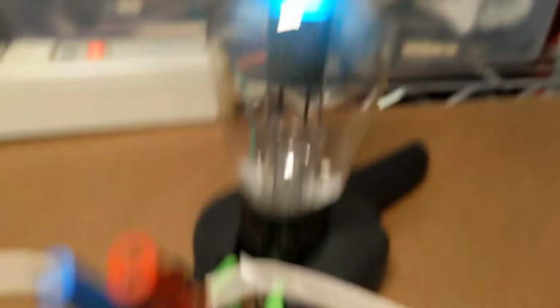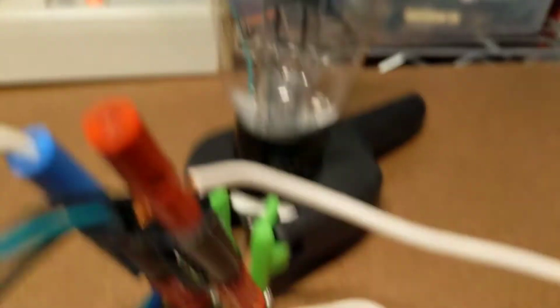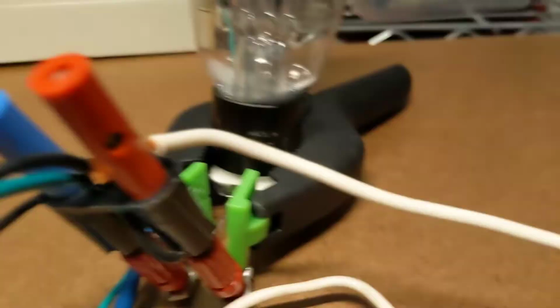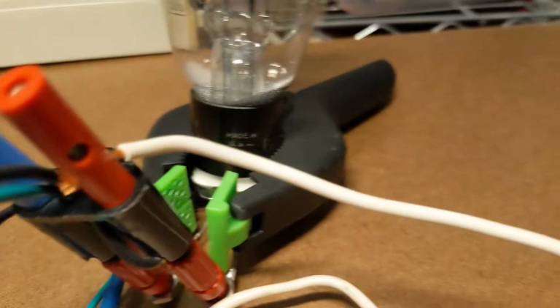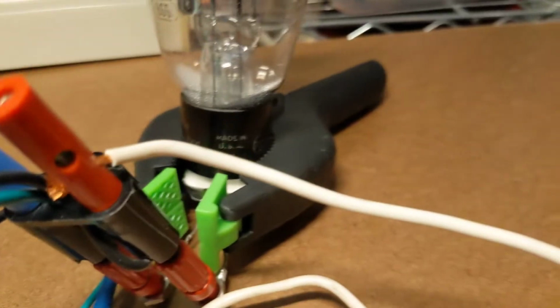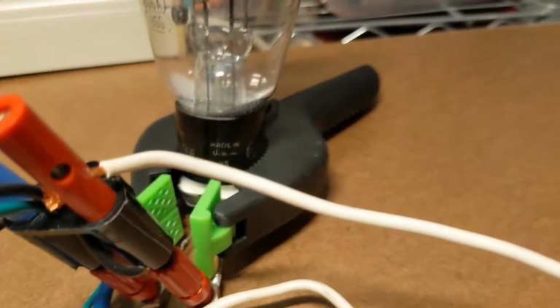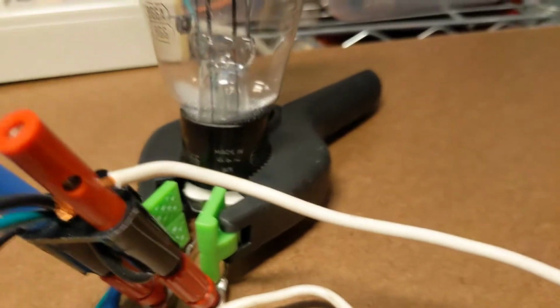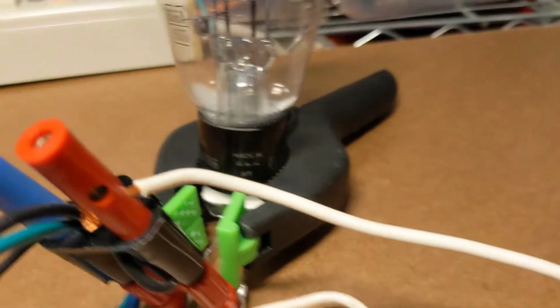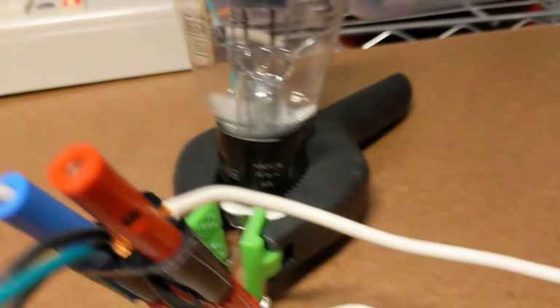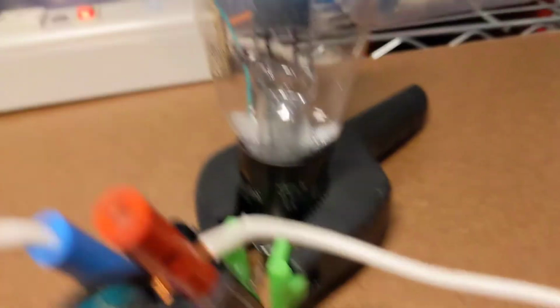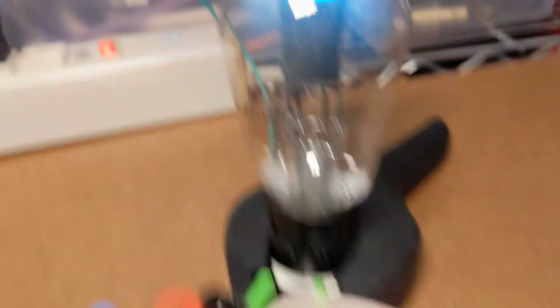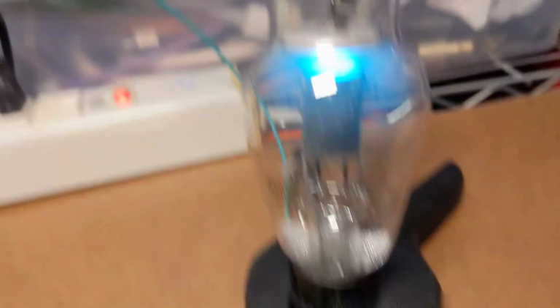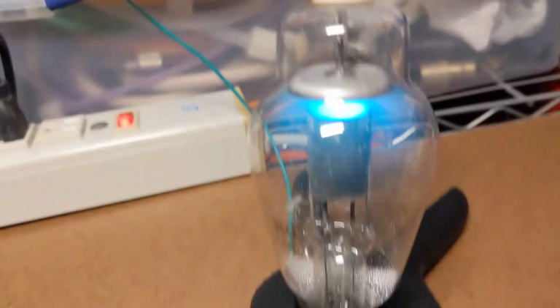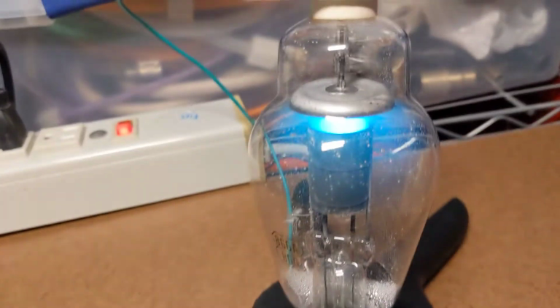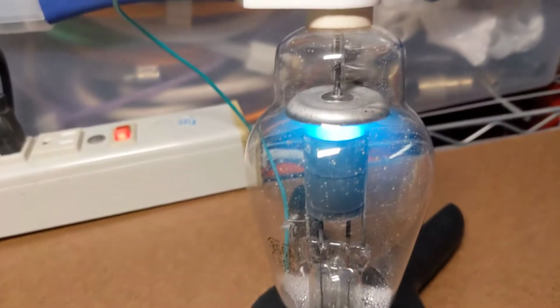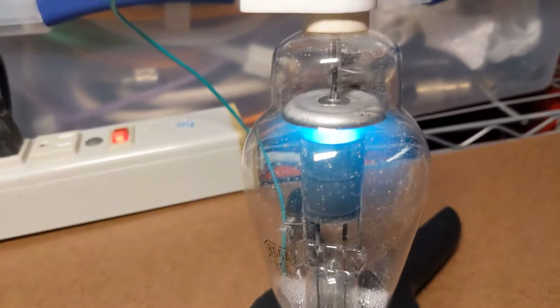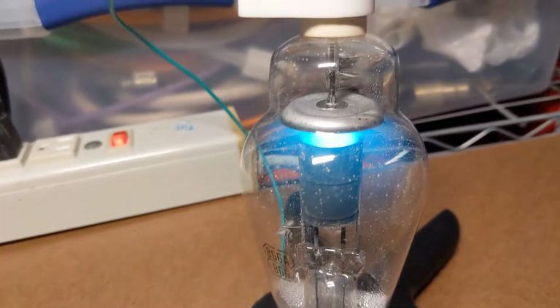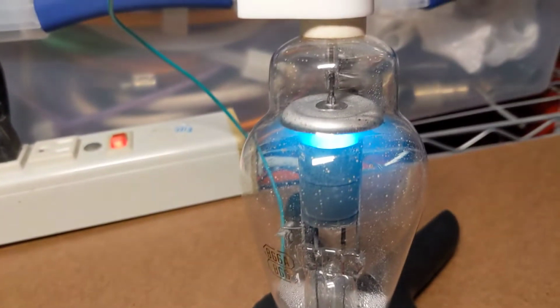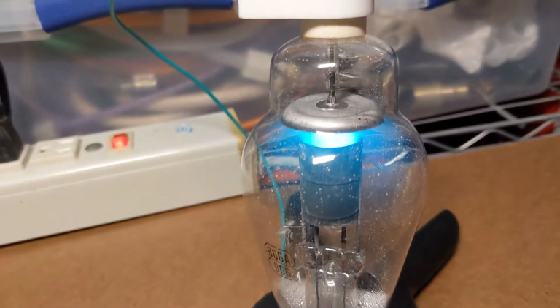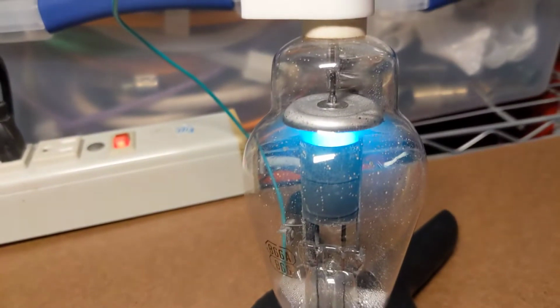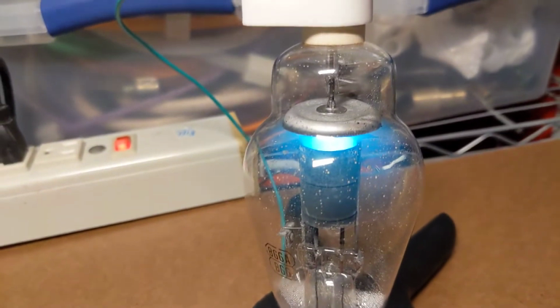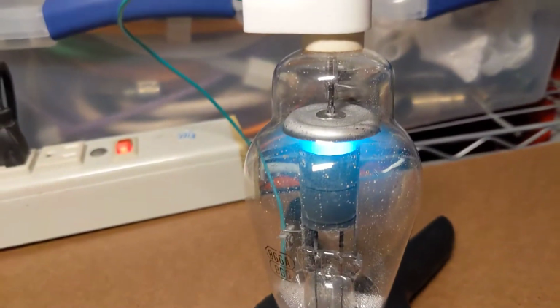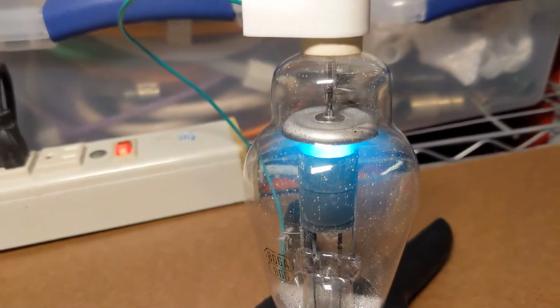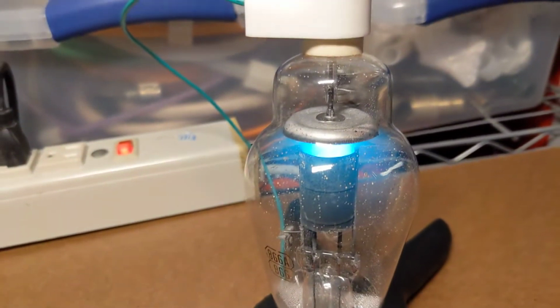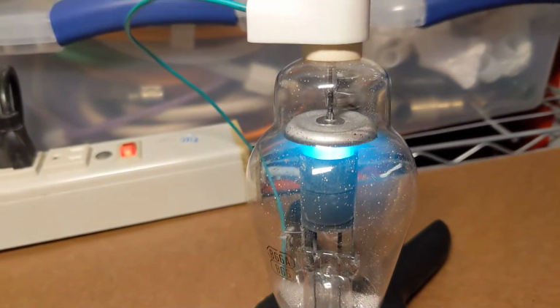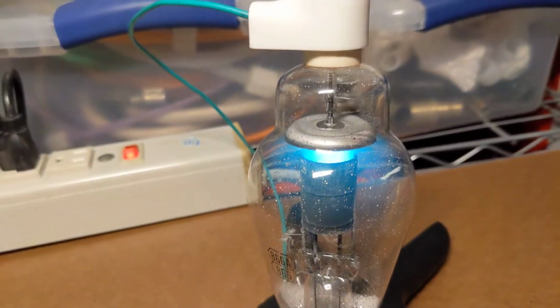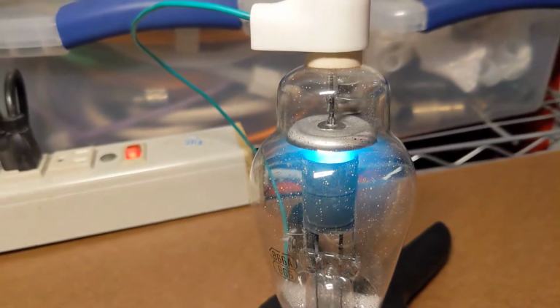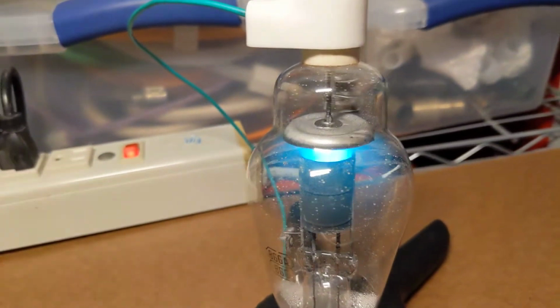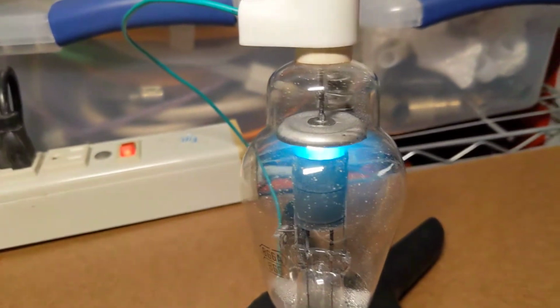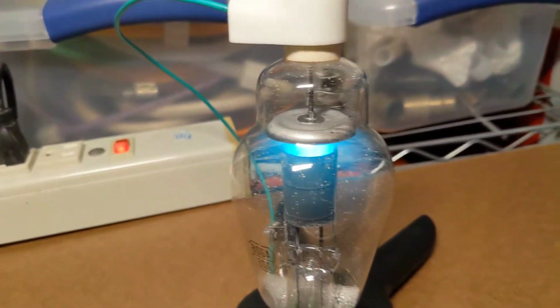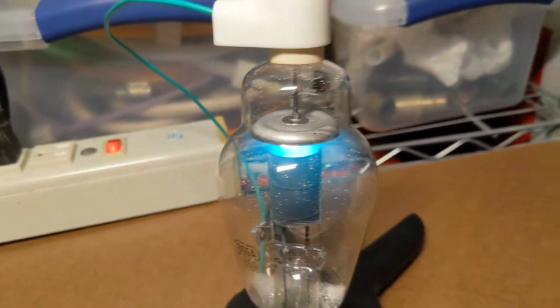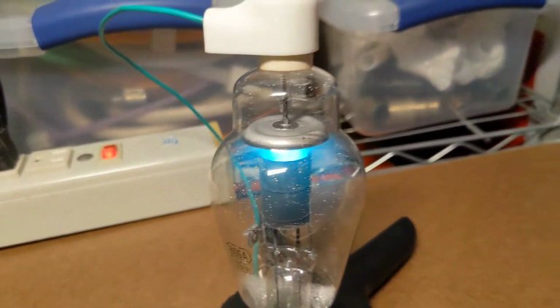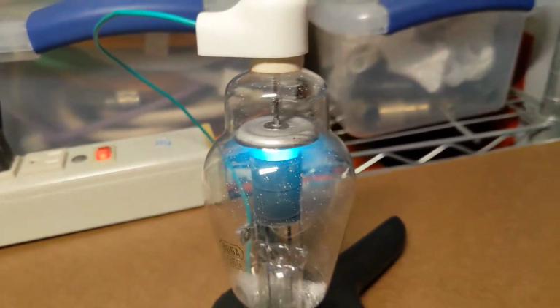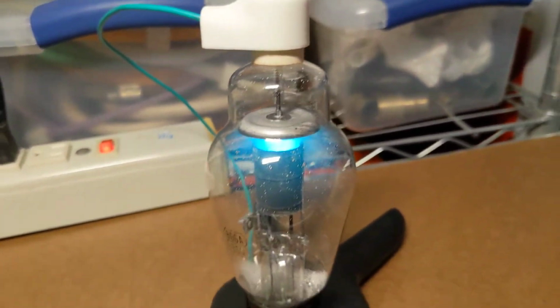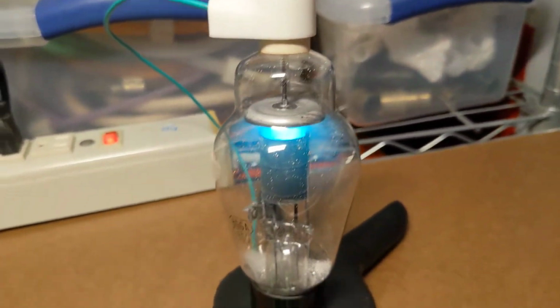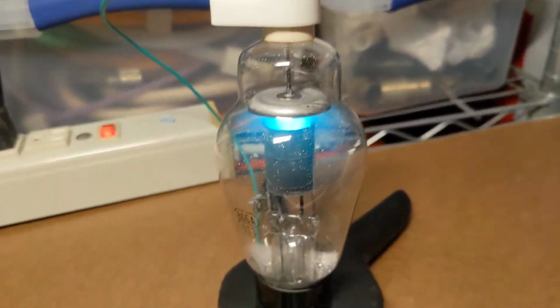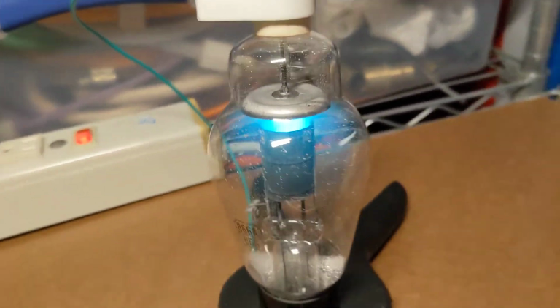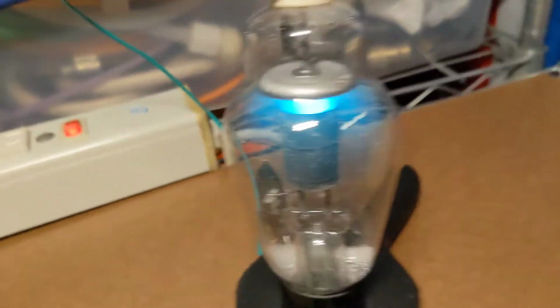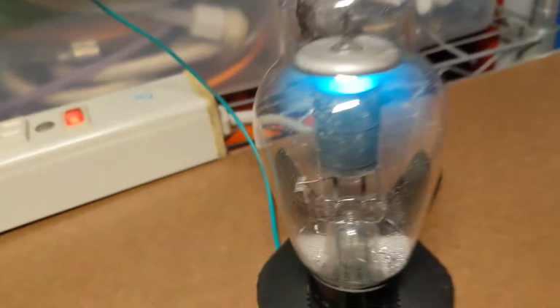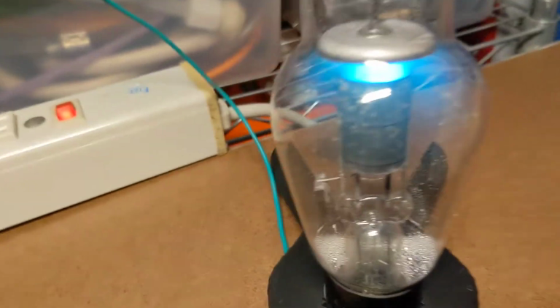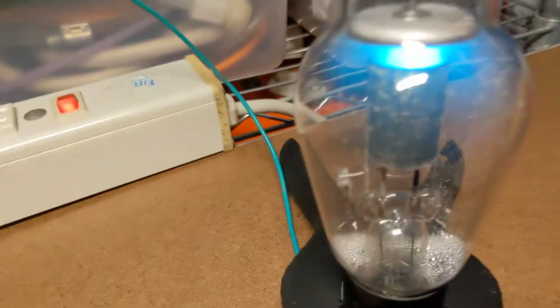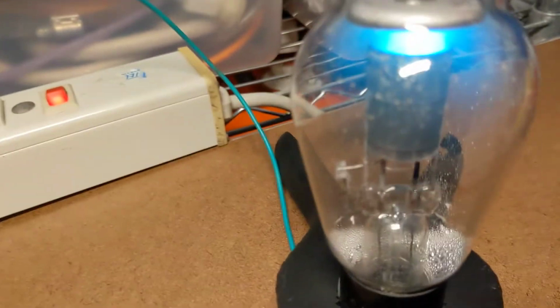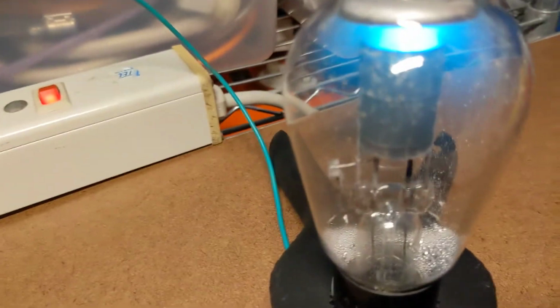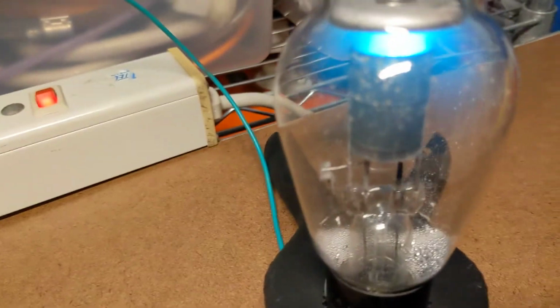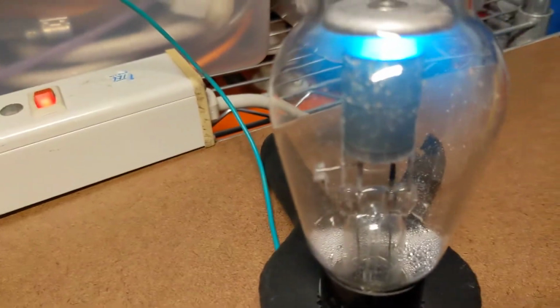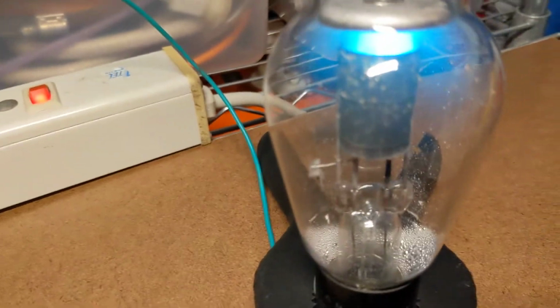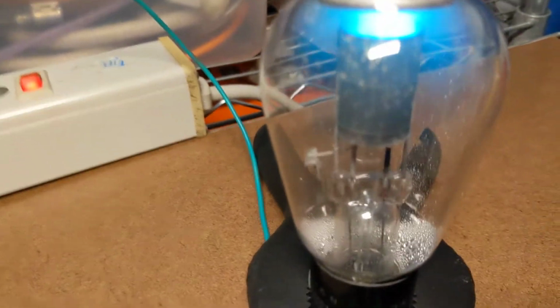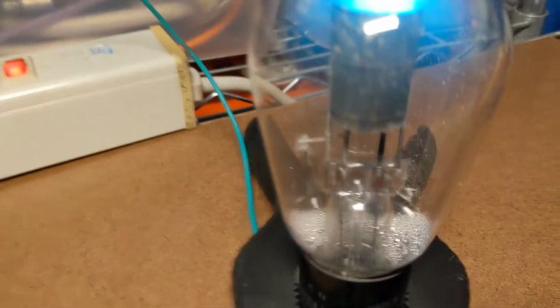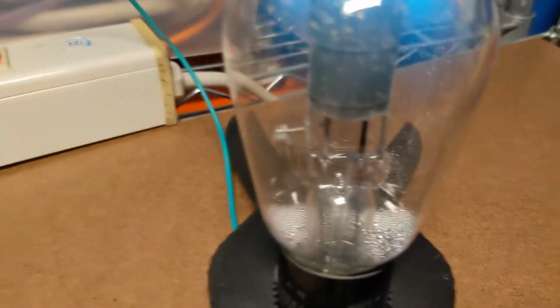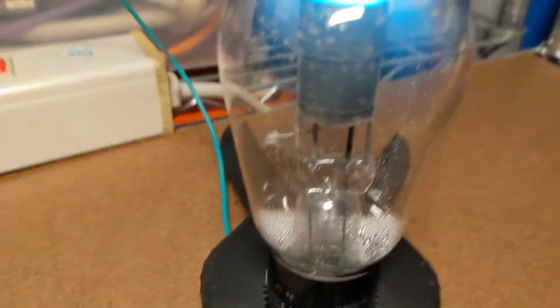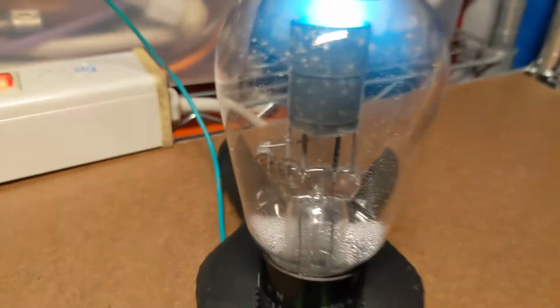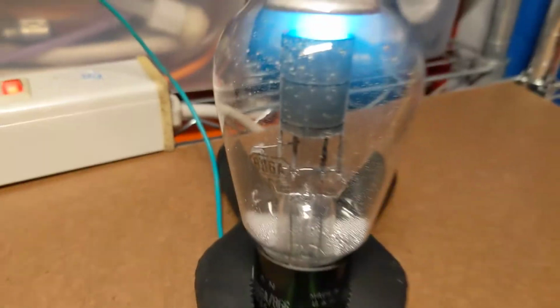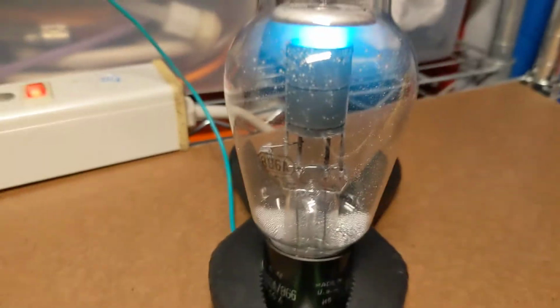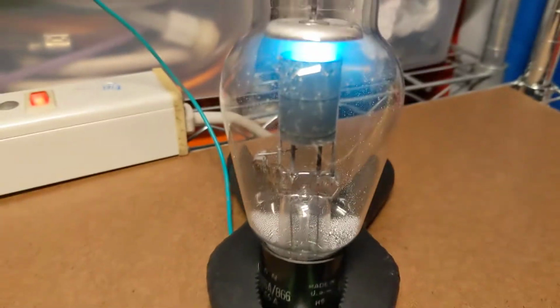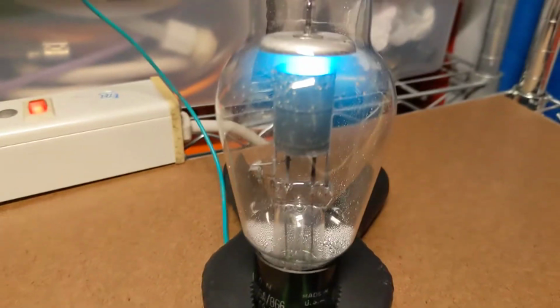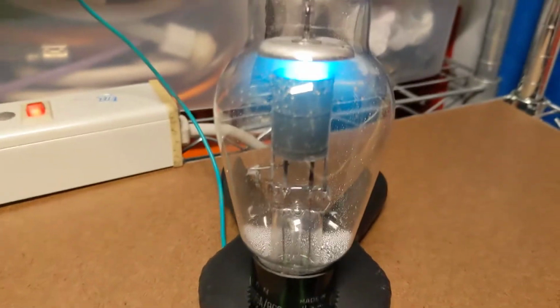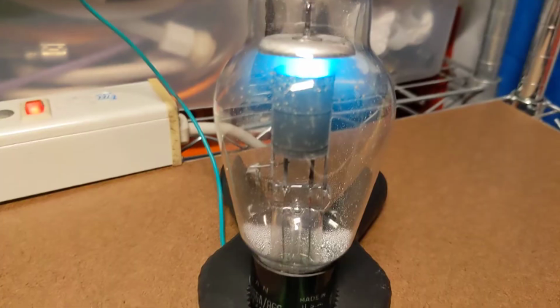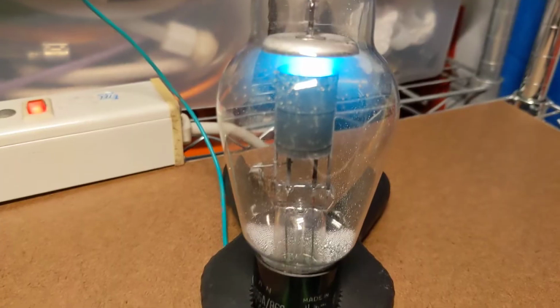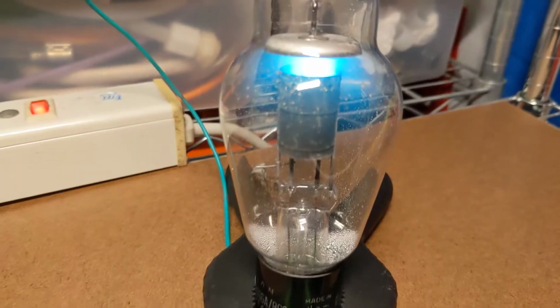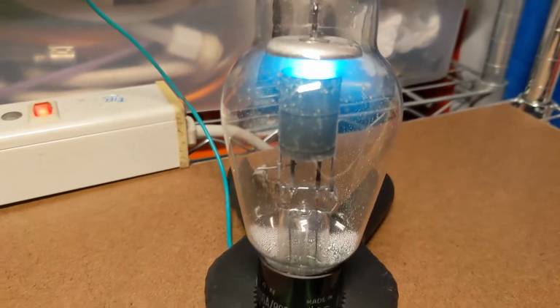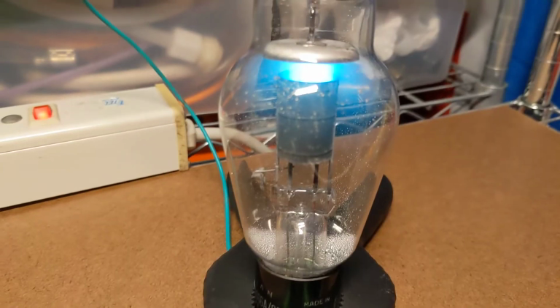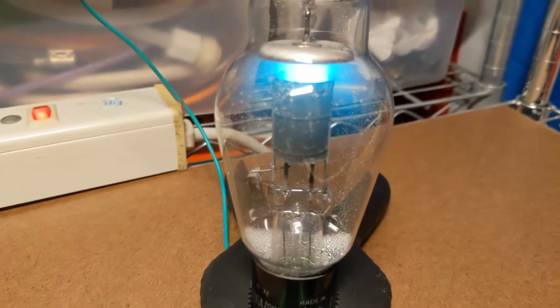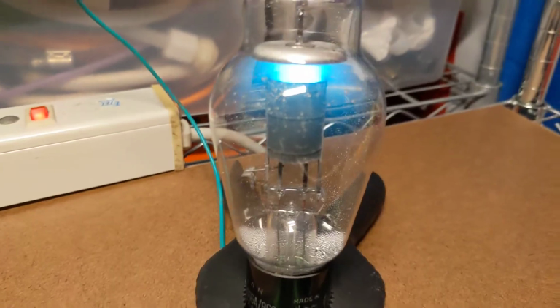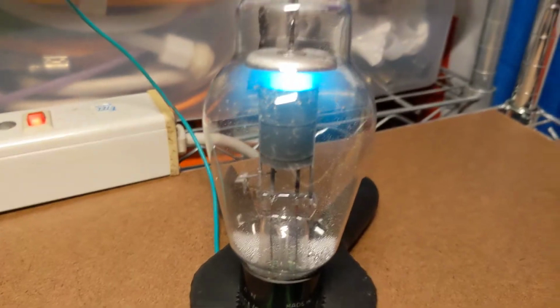That's pretty much it — that's the 866A rectifier tube.